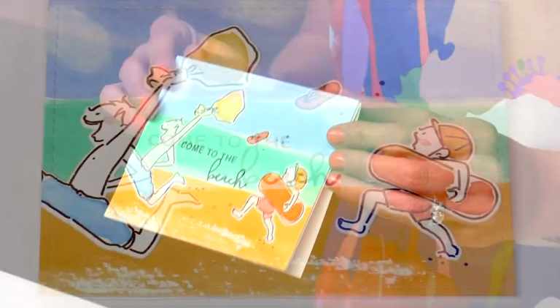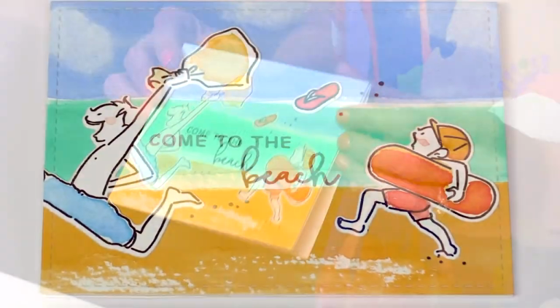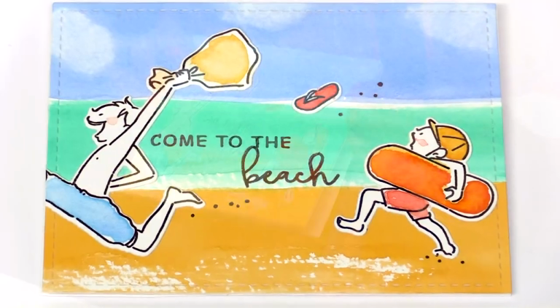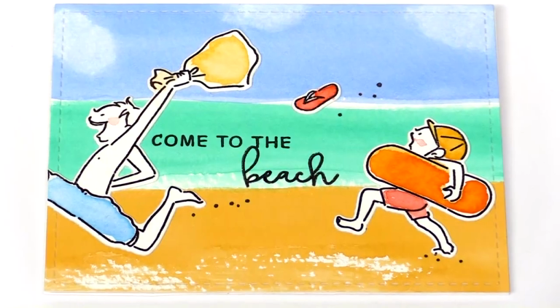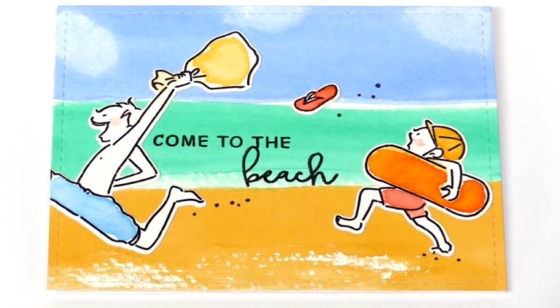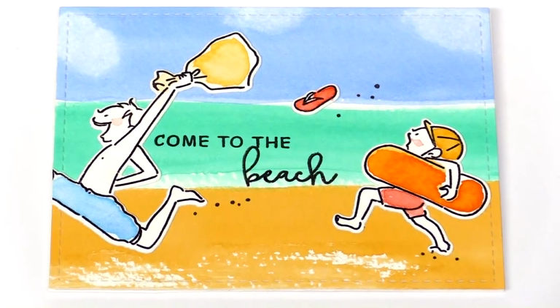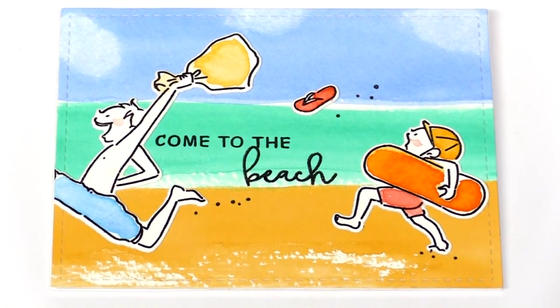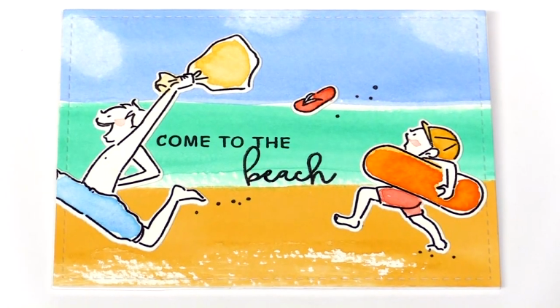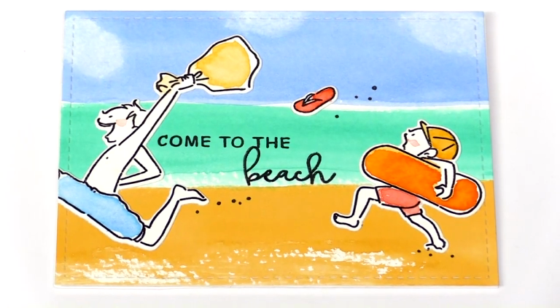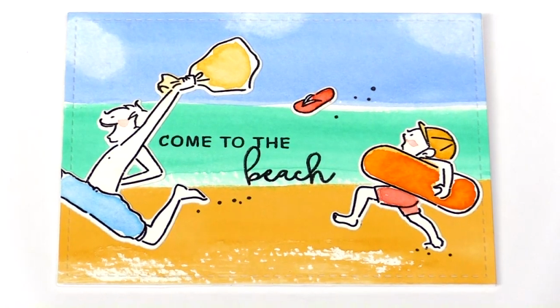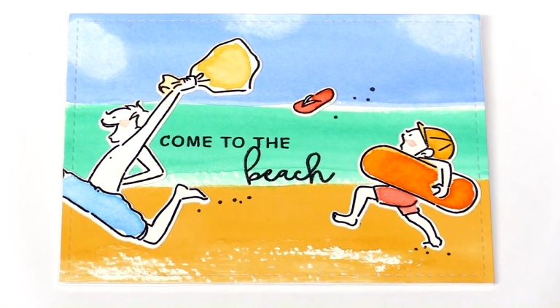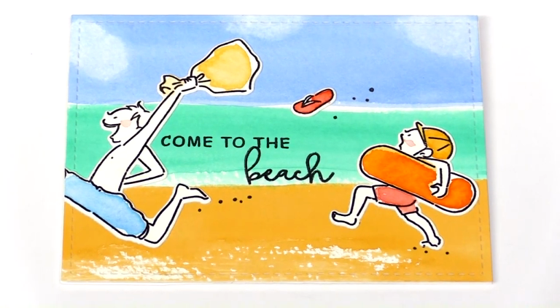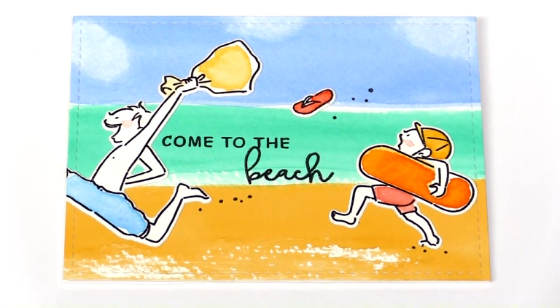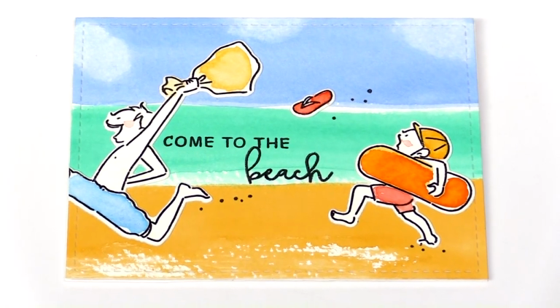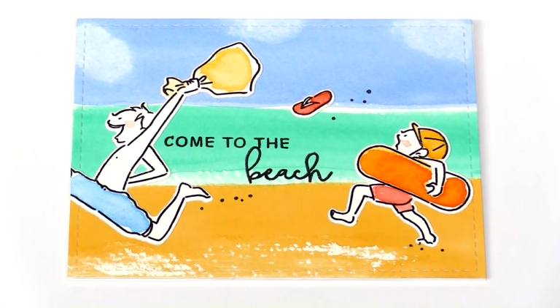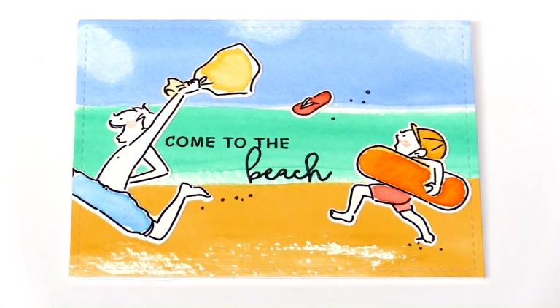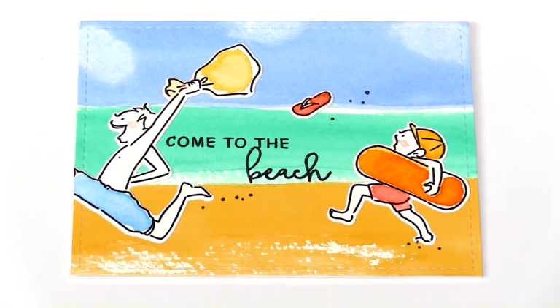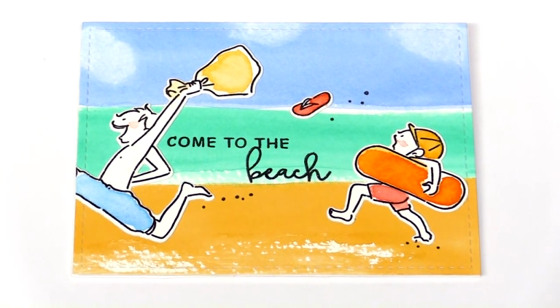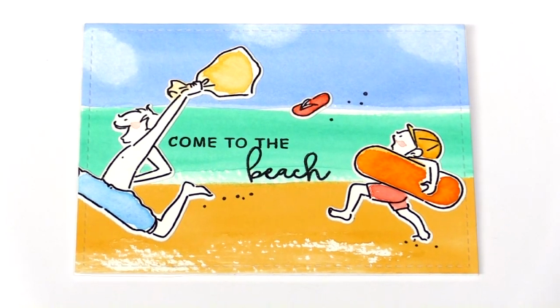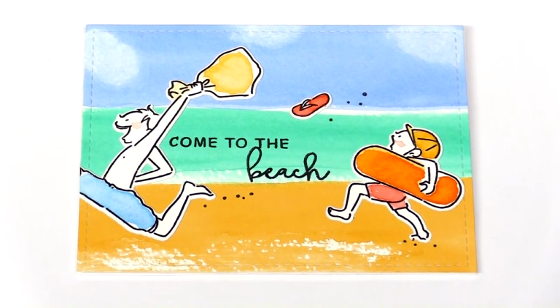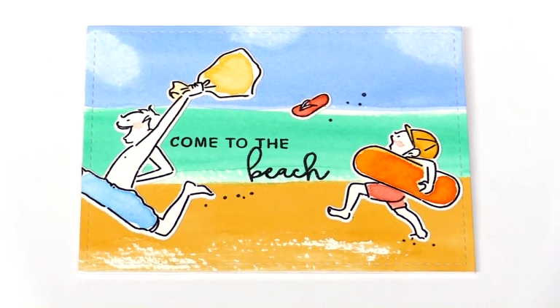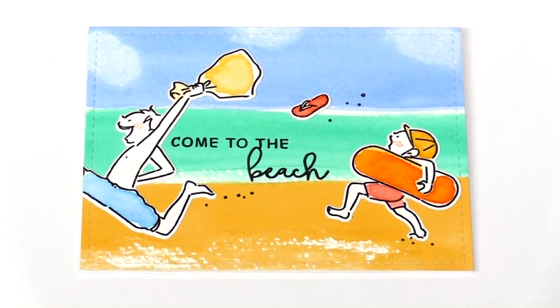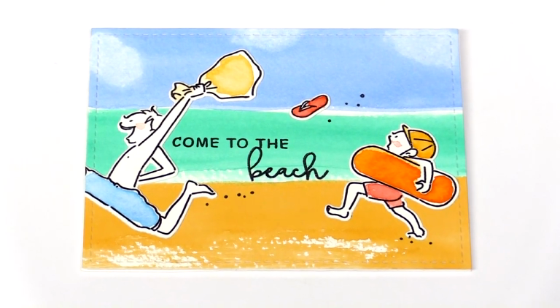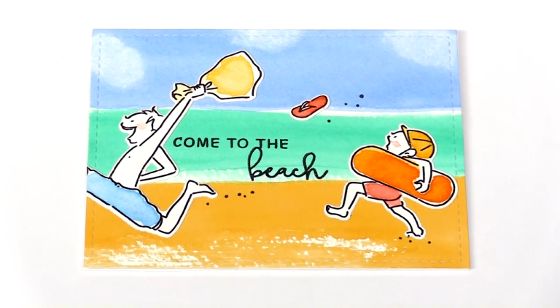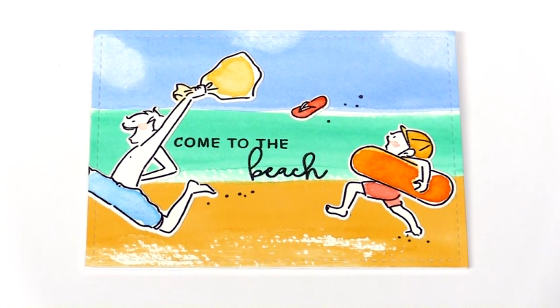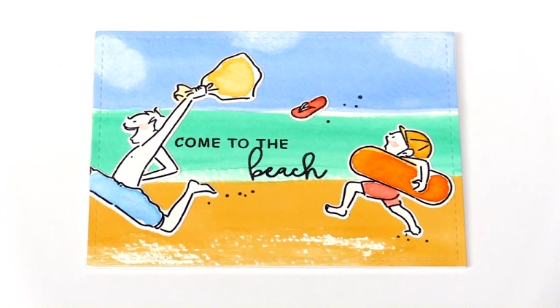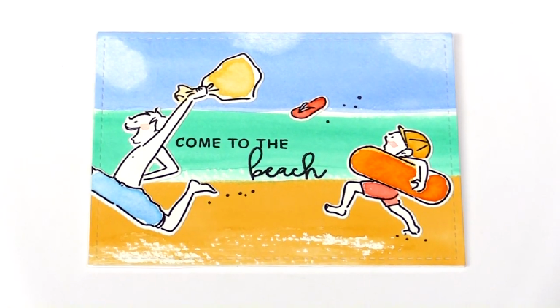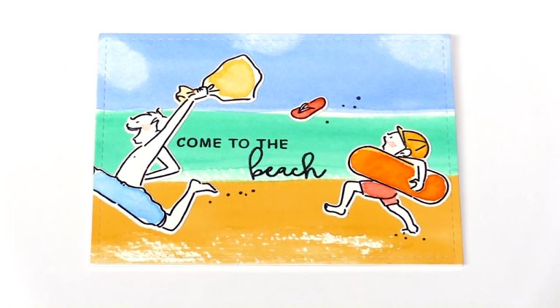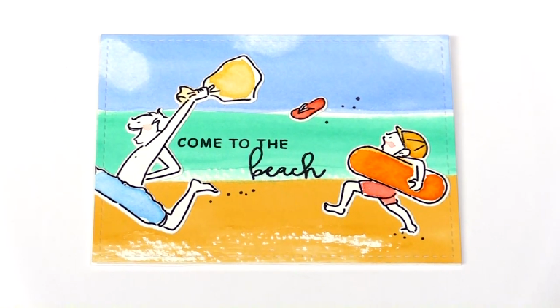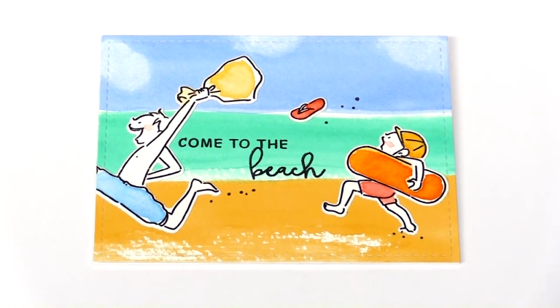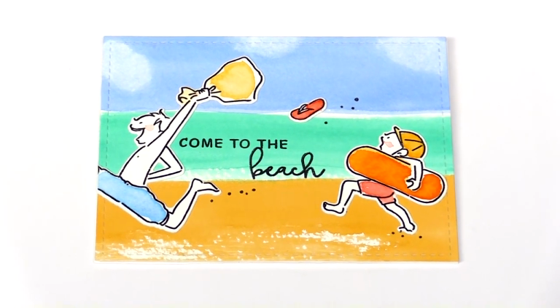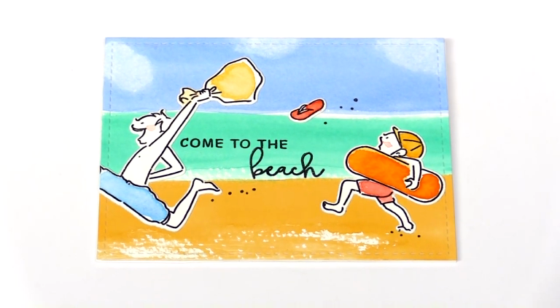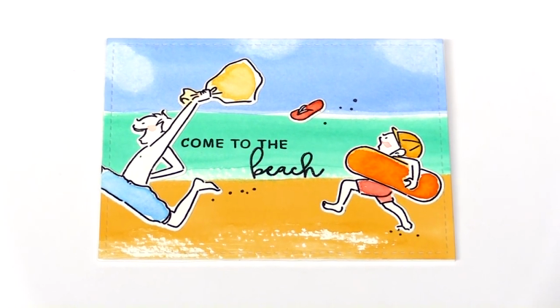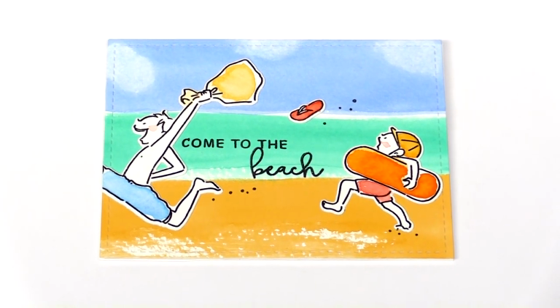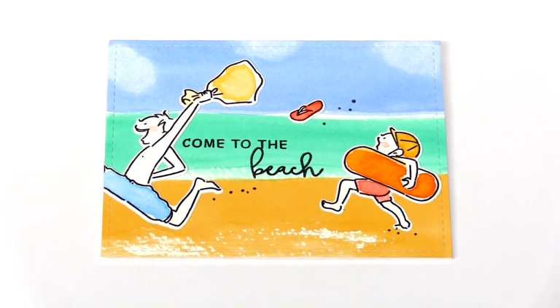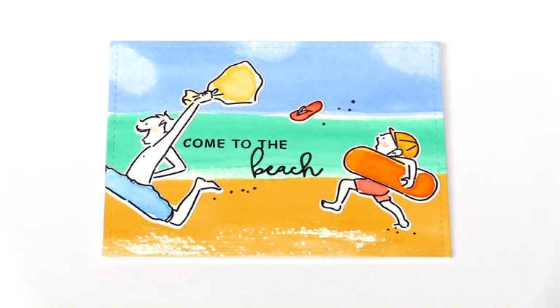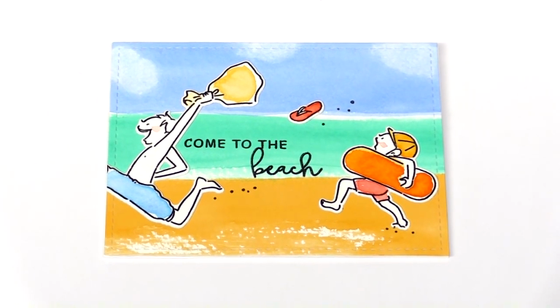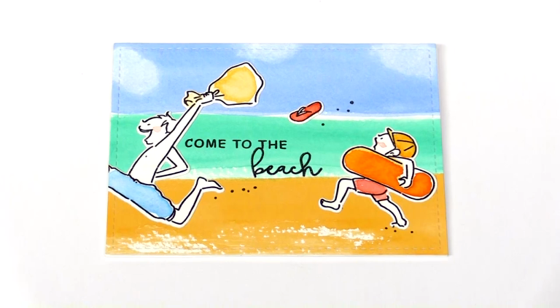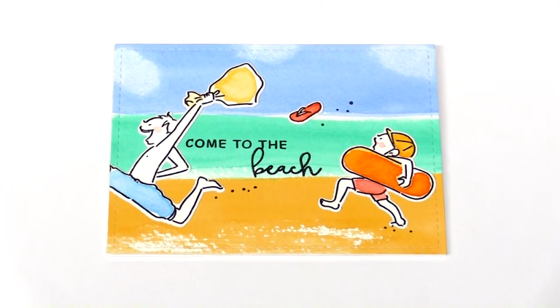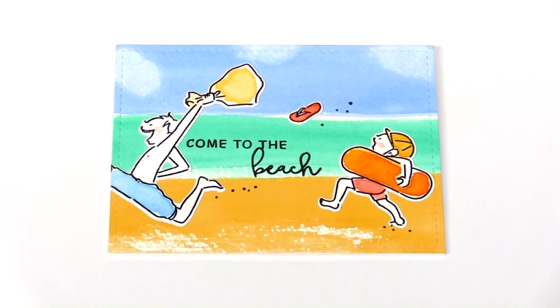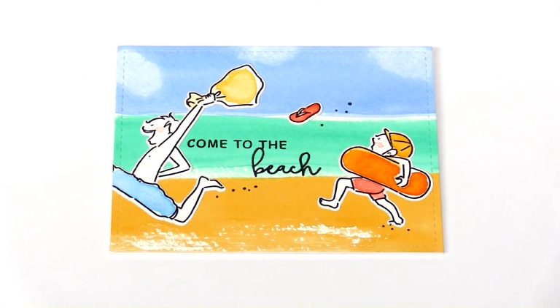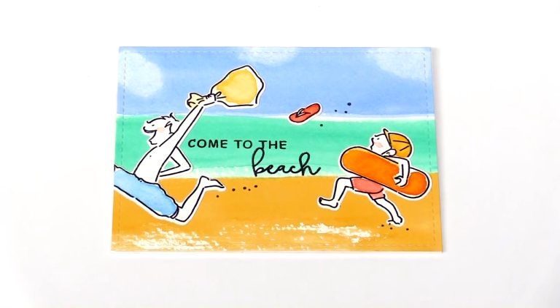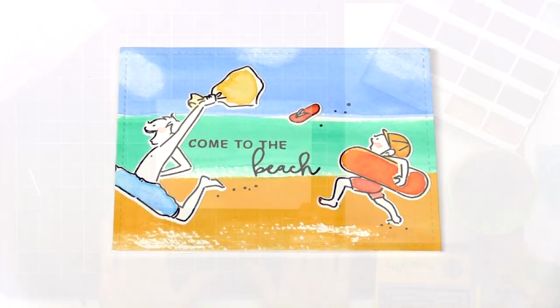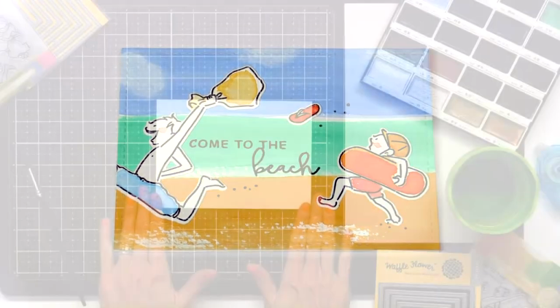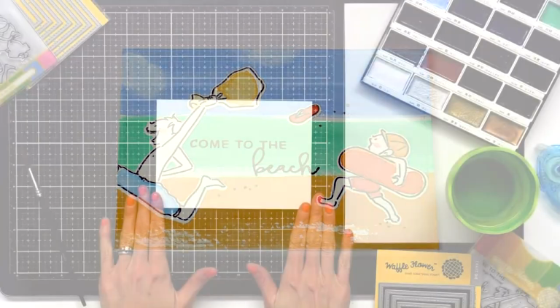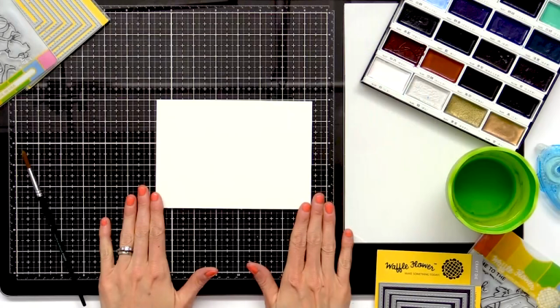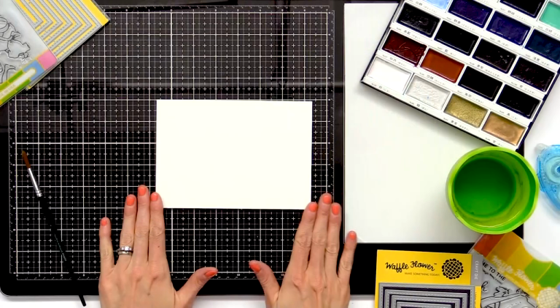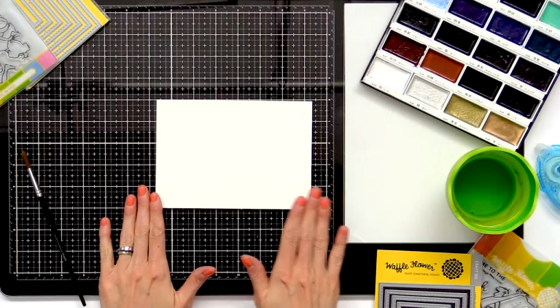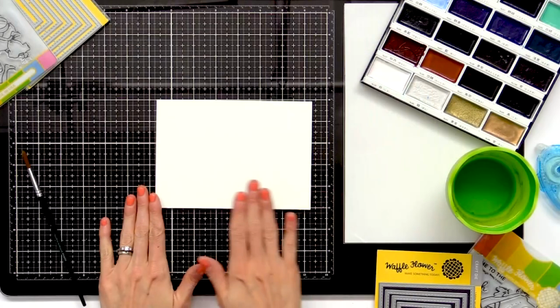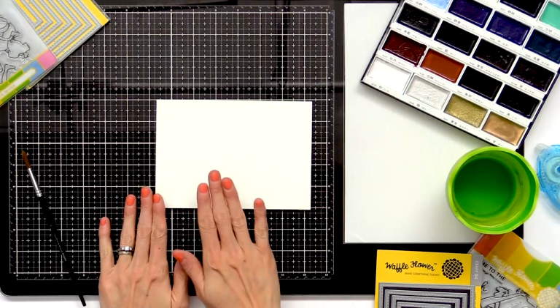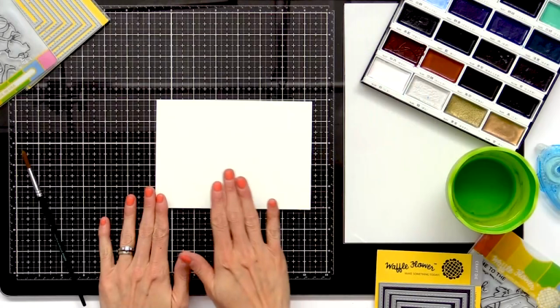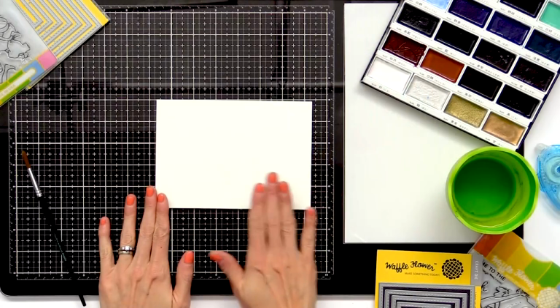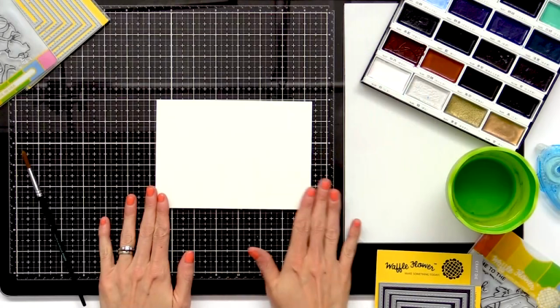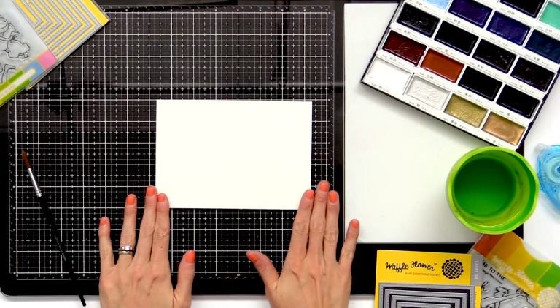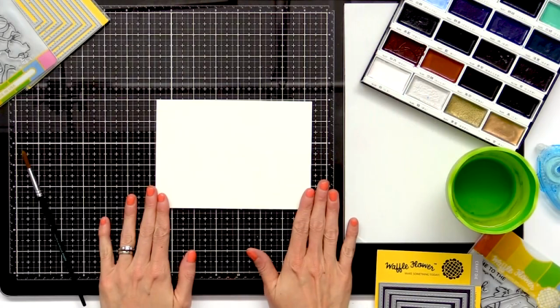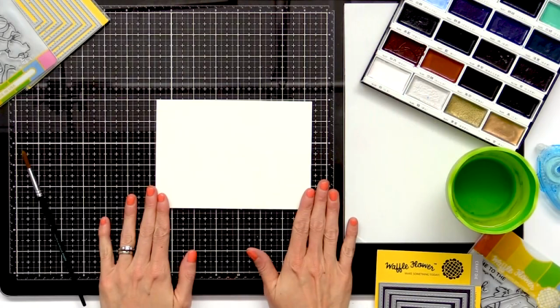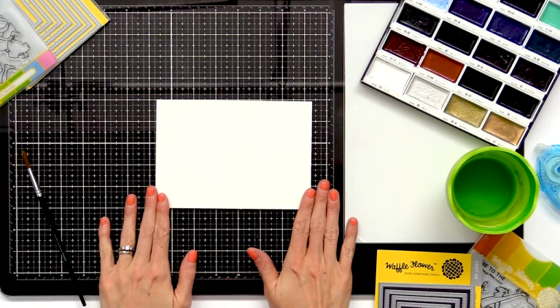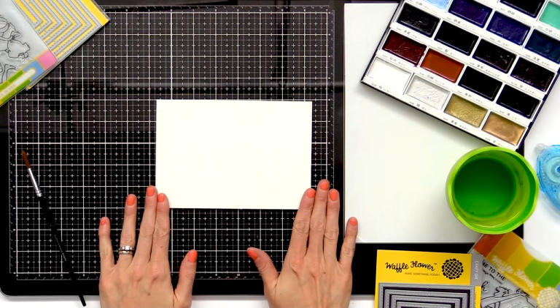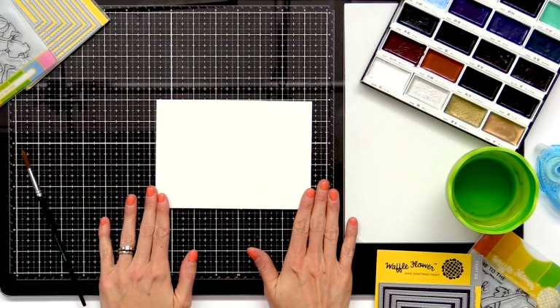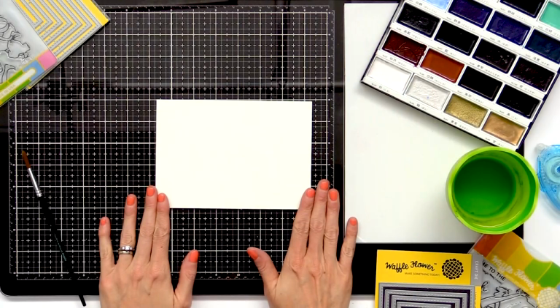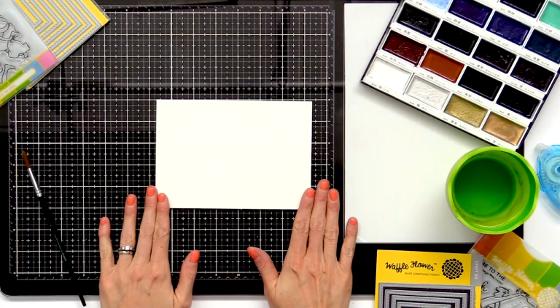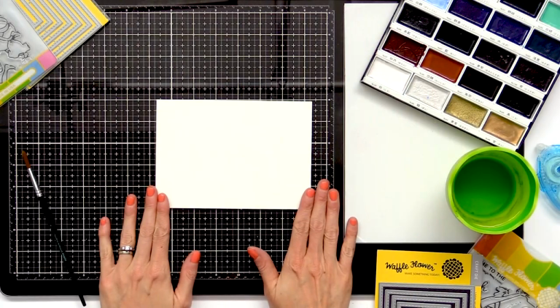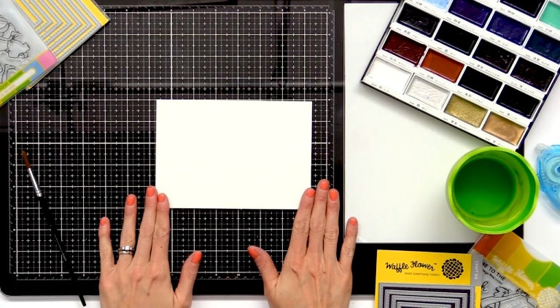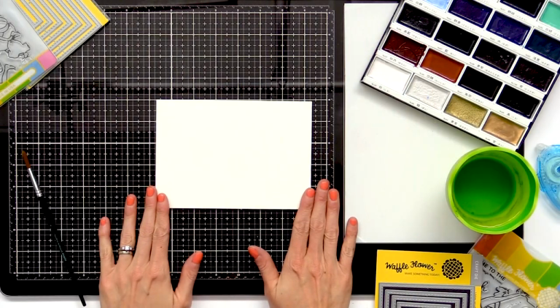We're going to watercolor this scene in a couple strokes. We're going to start by creating our watercolor beach scene.